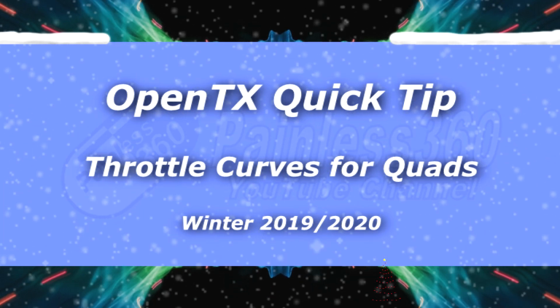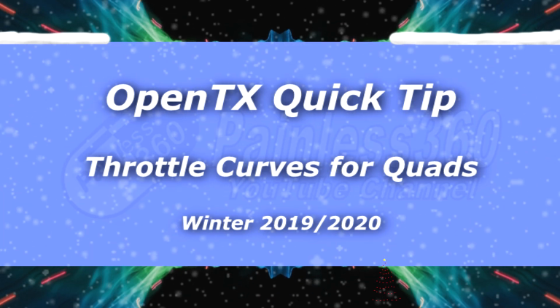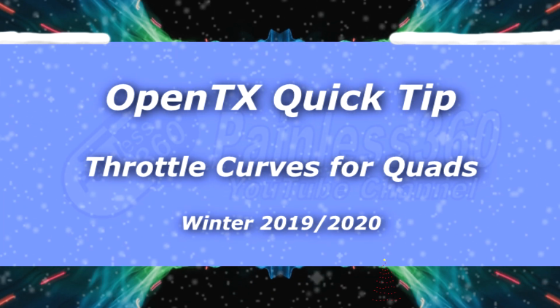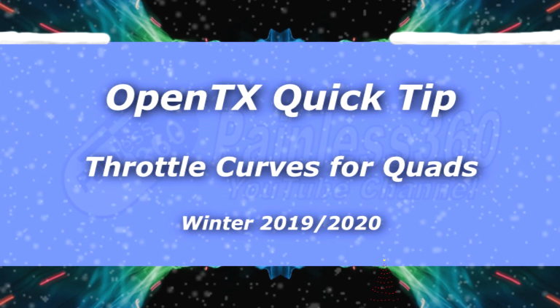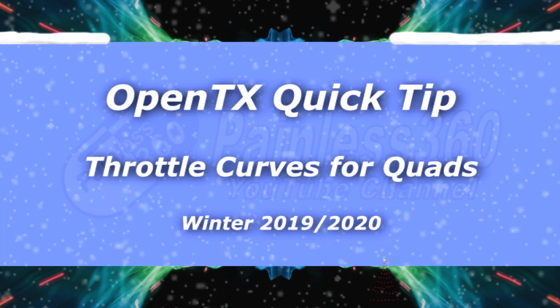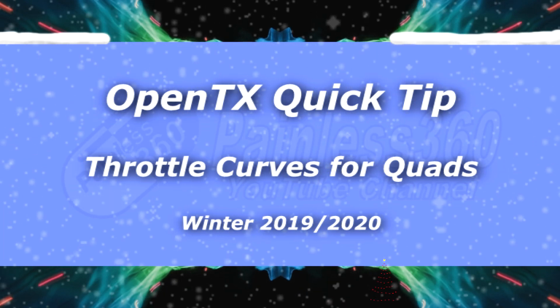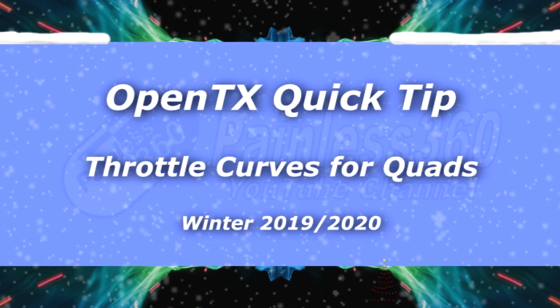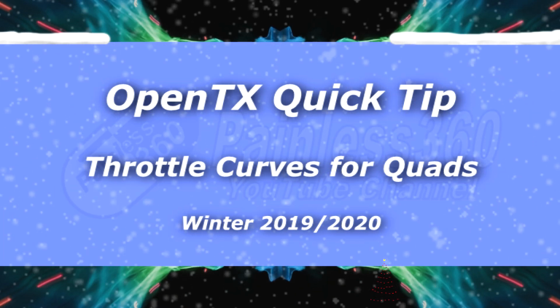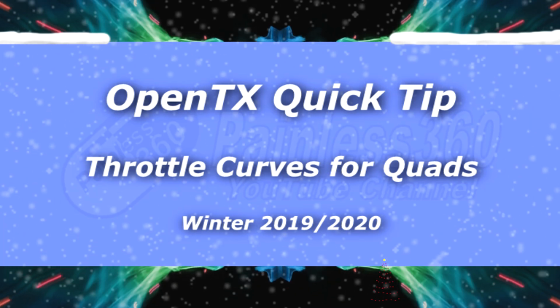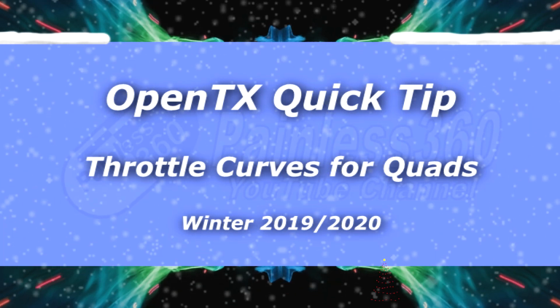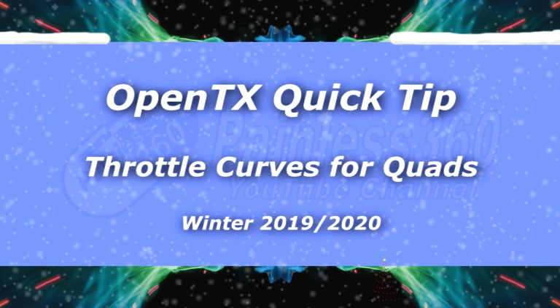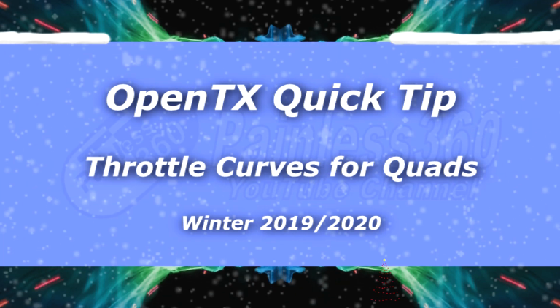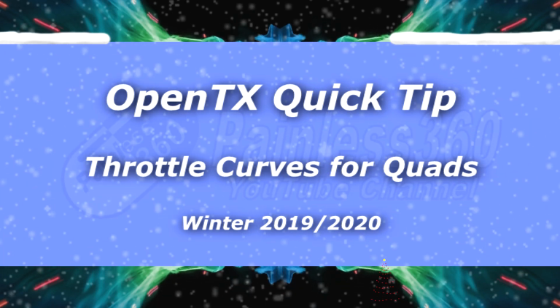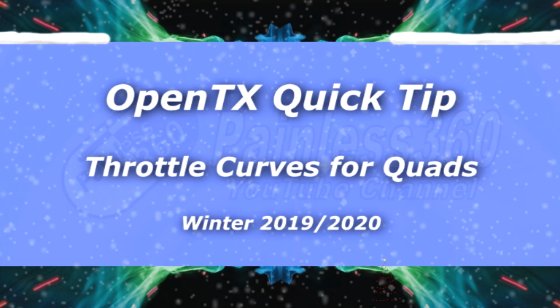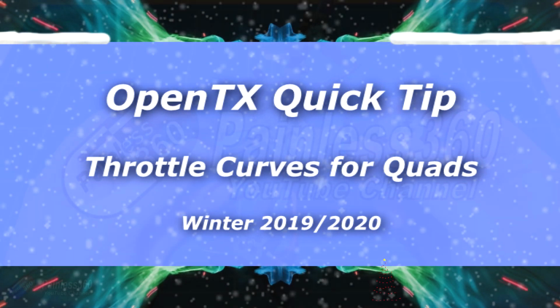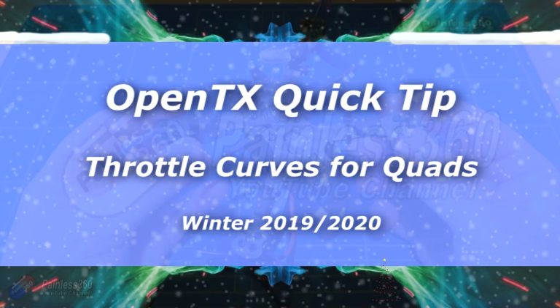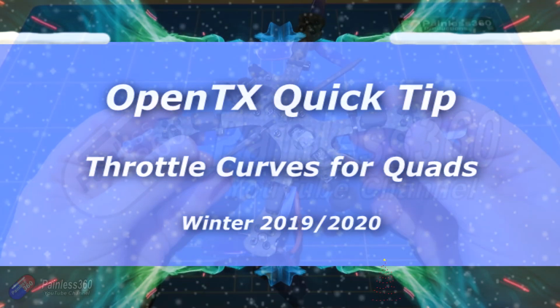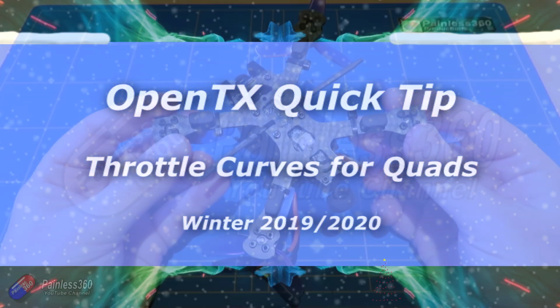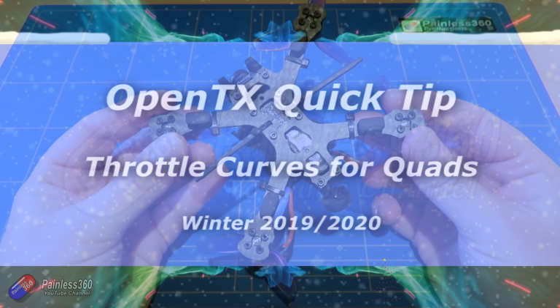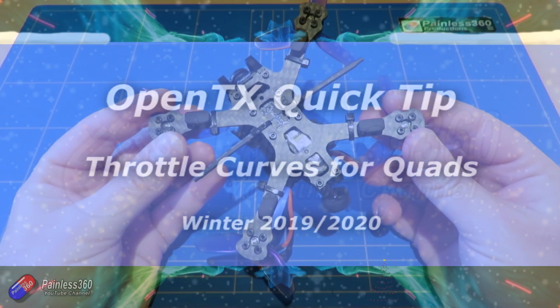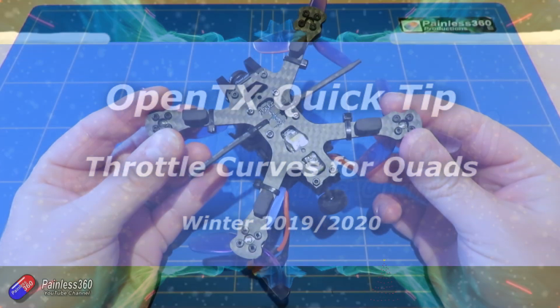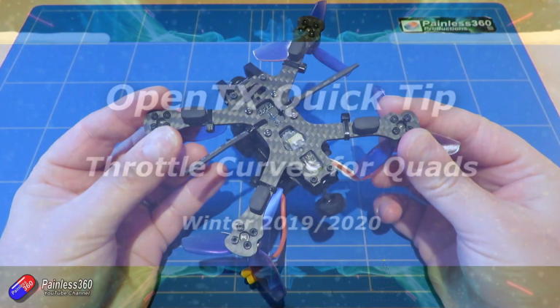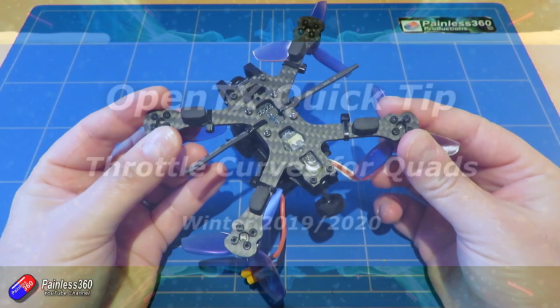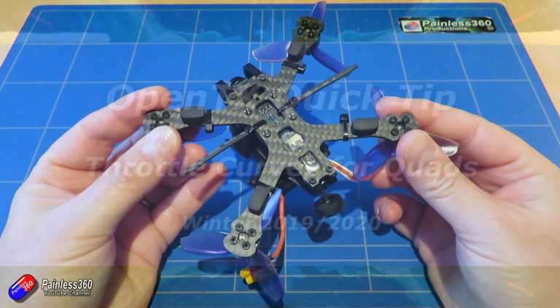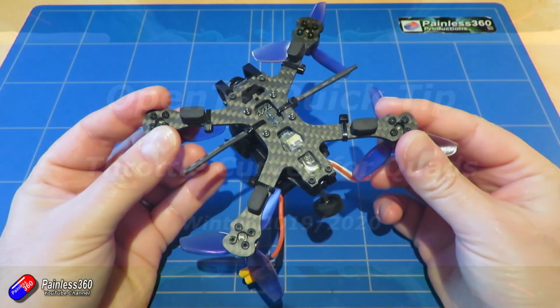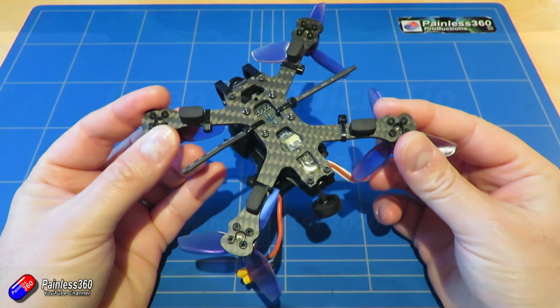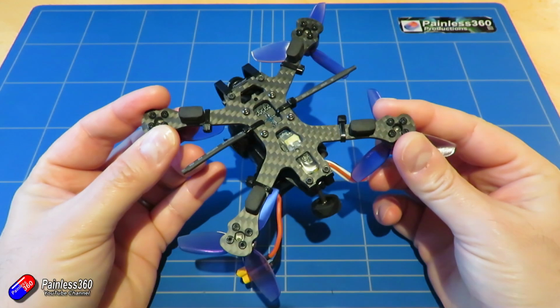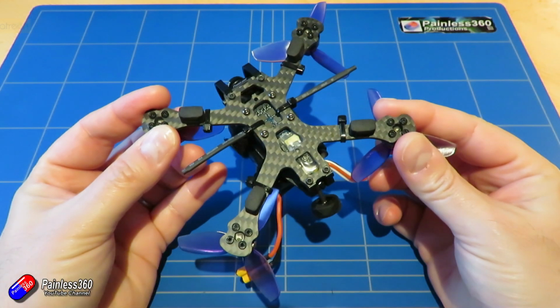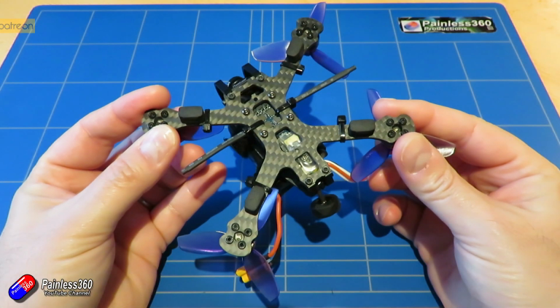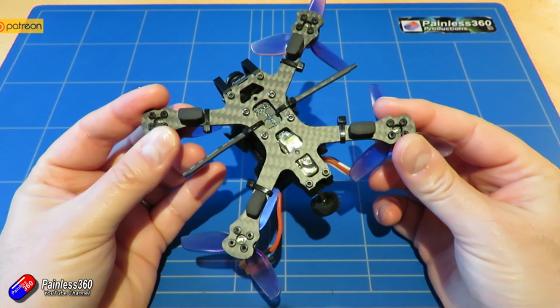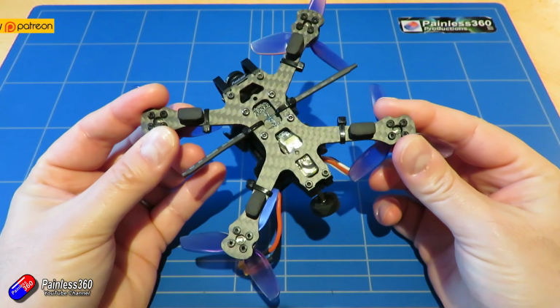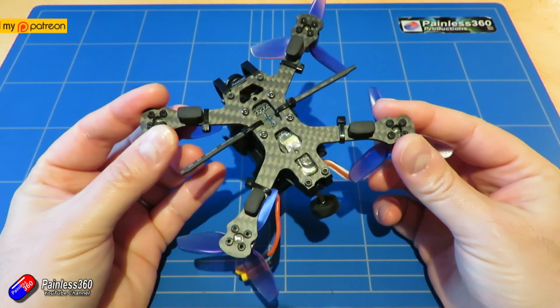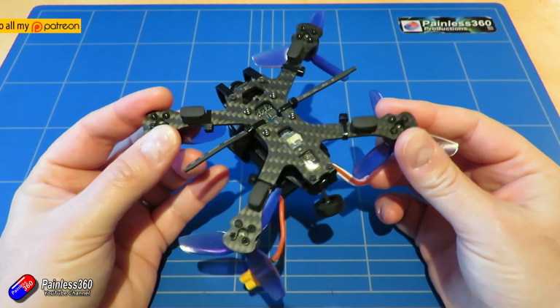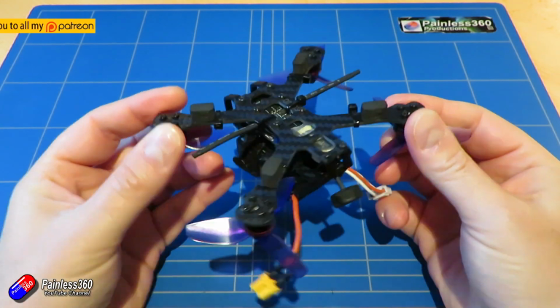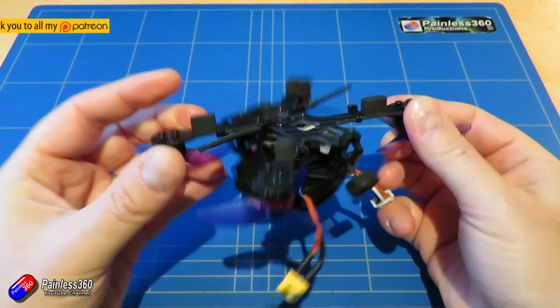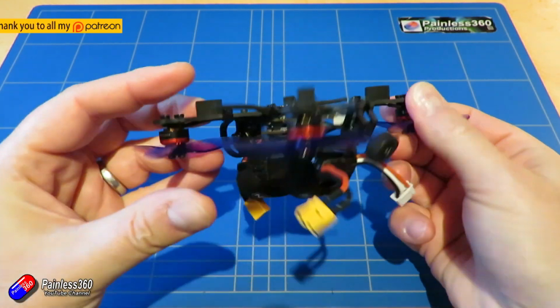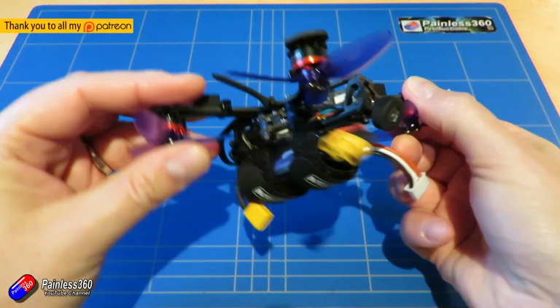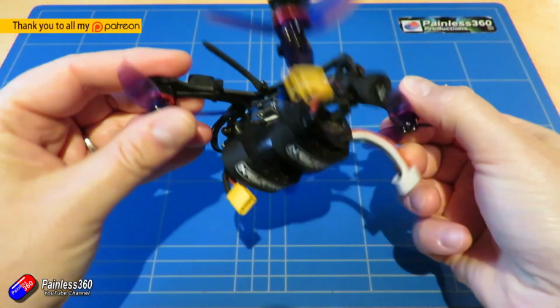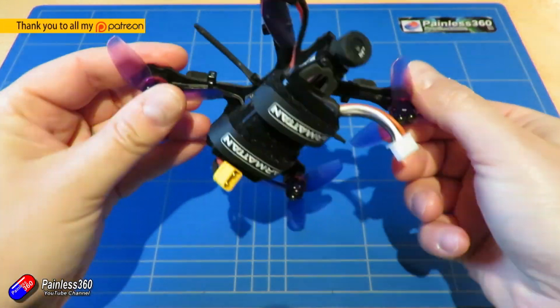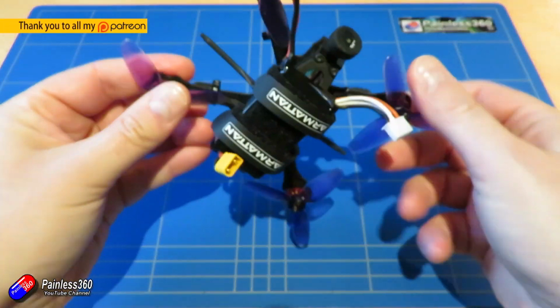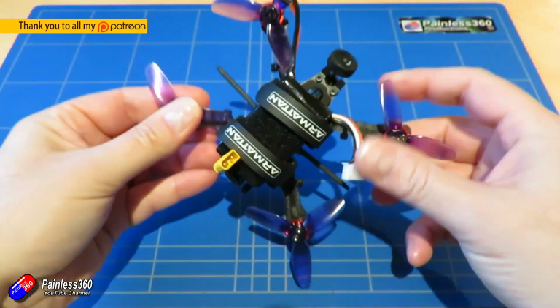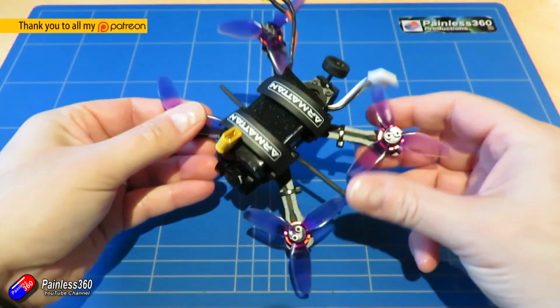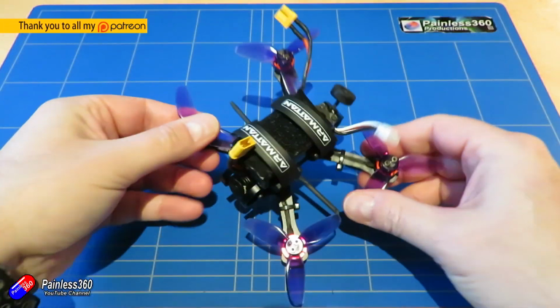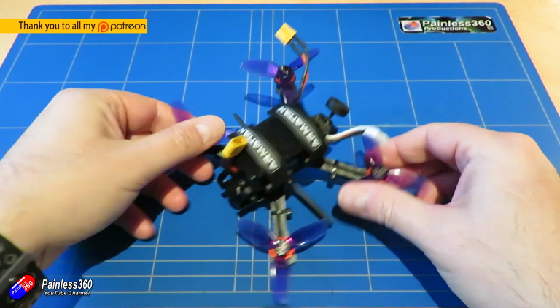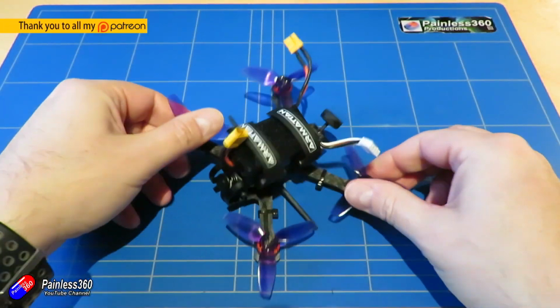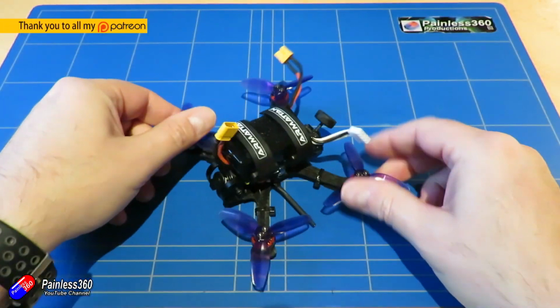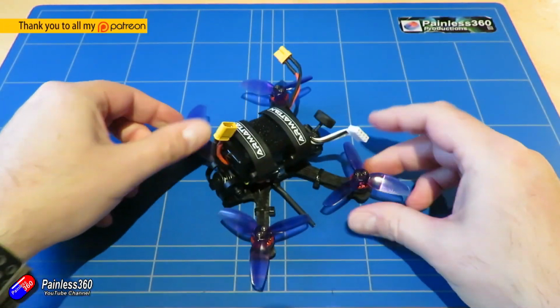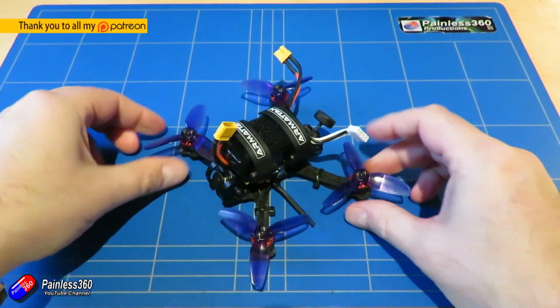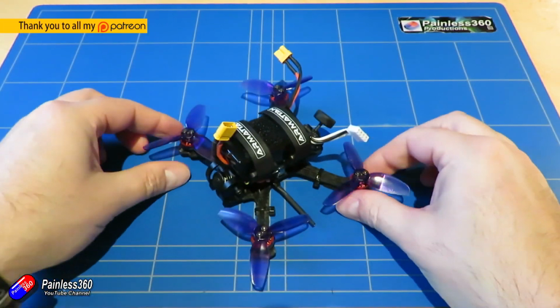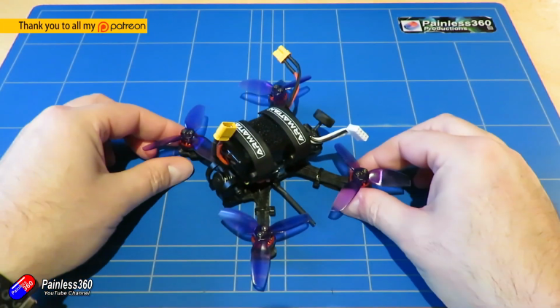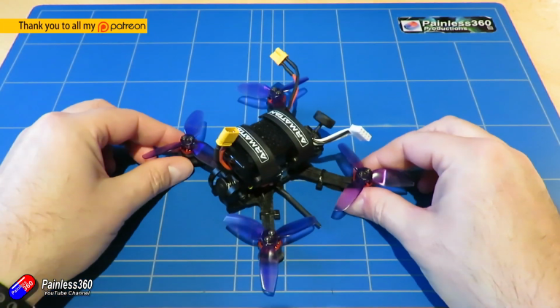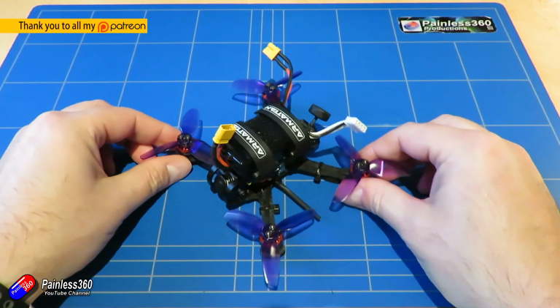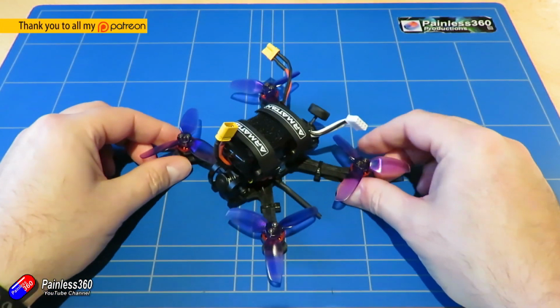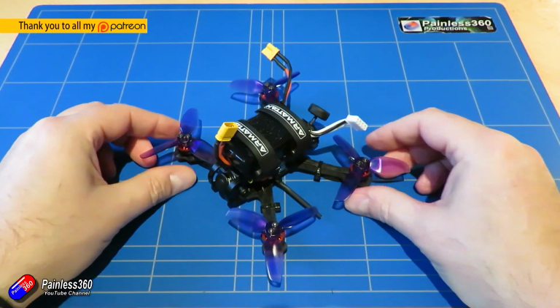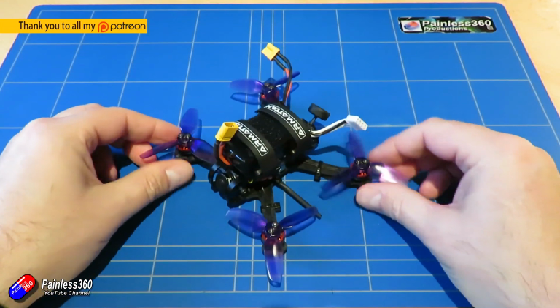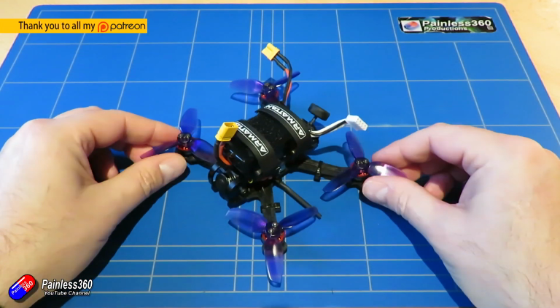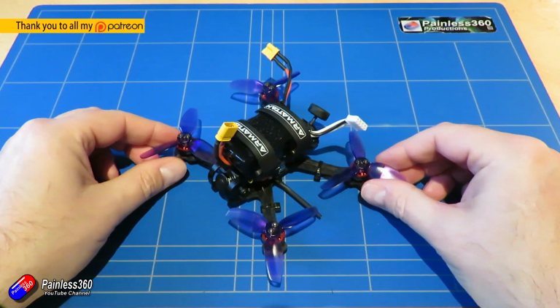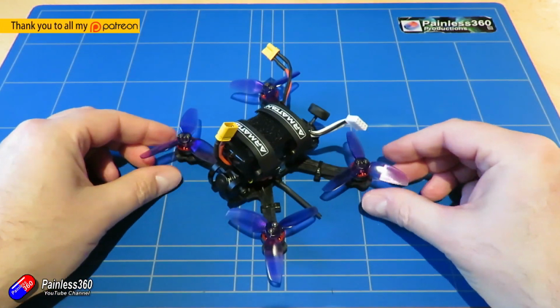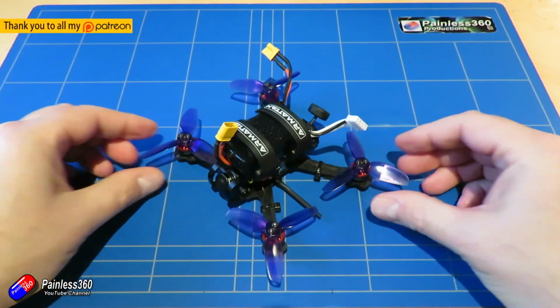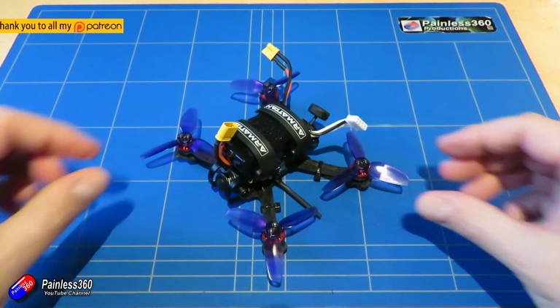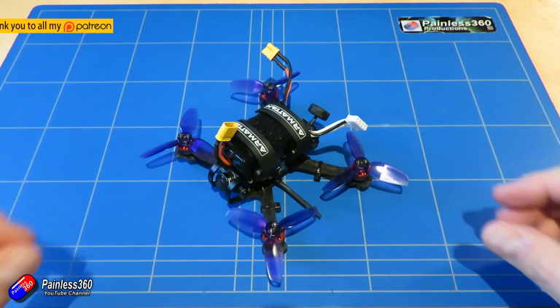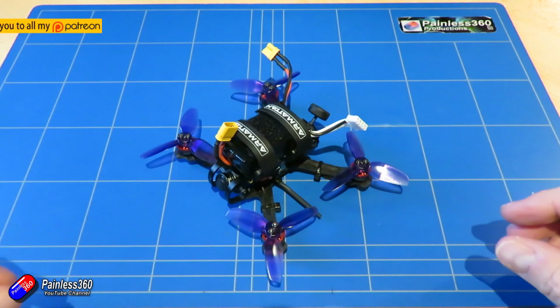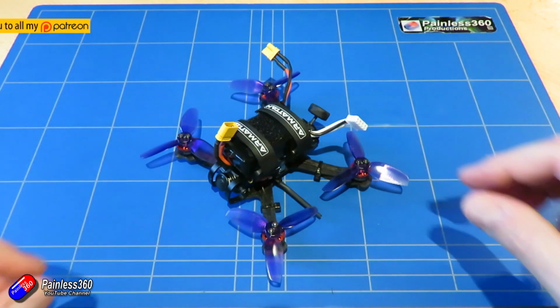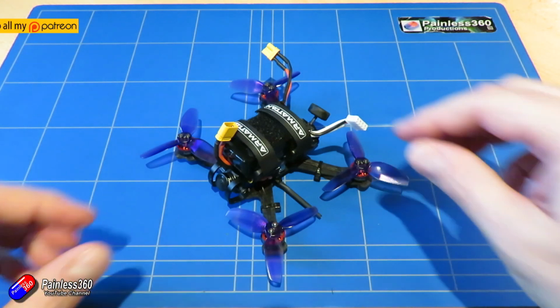Hello and welcome to the video. This is a very quick tip around how to set up what's called a throttle curve on your radio.